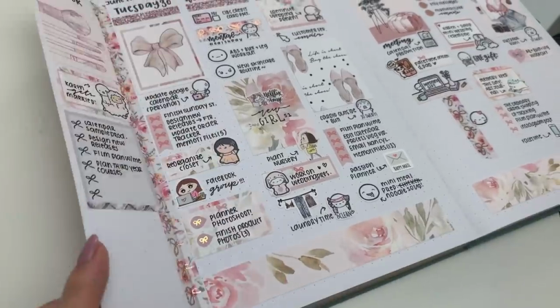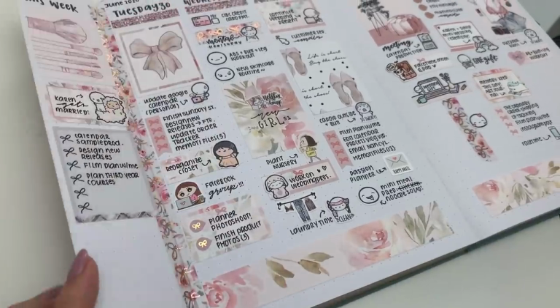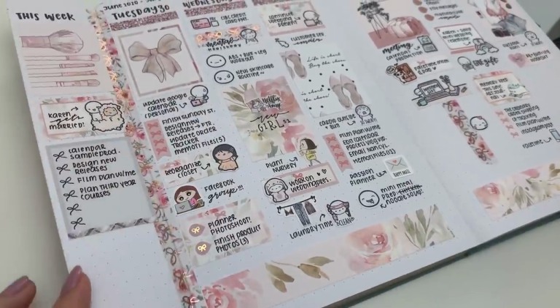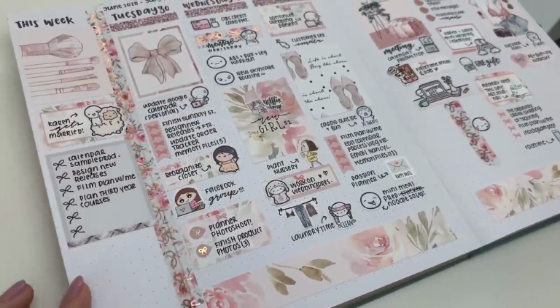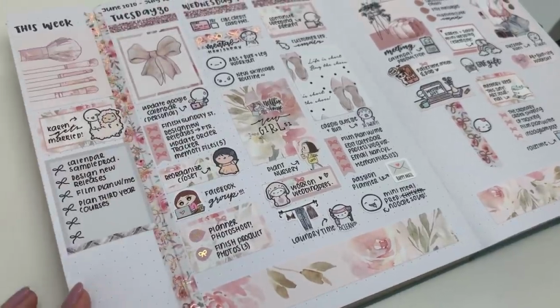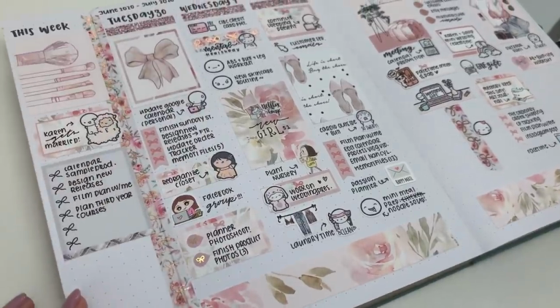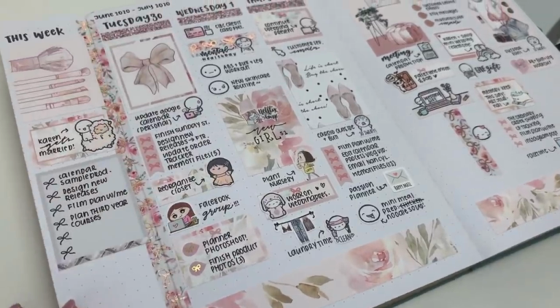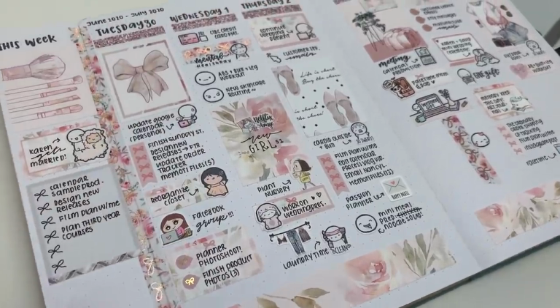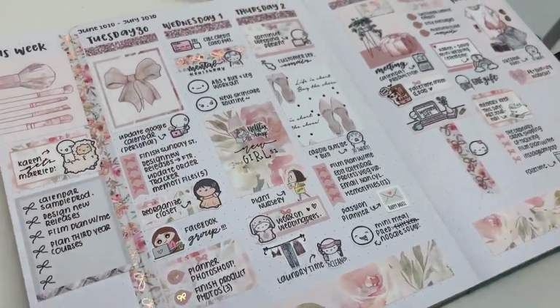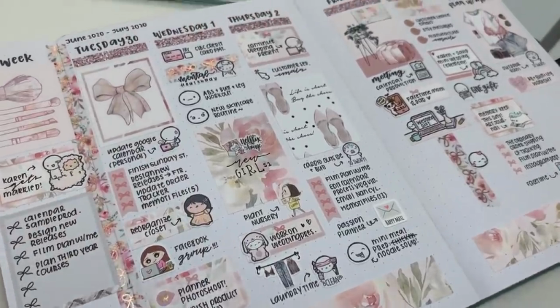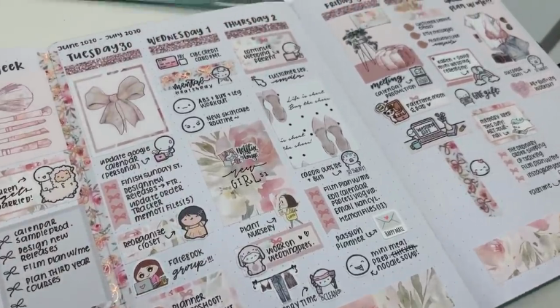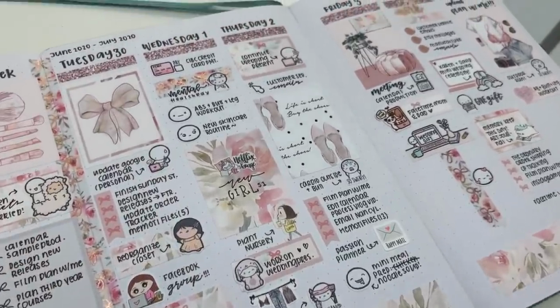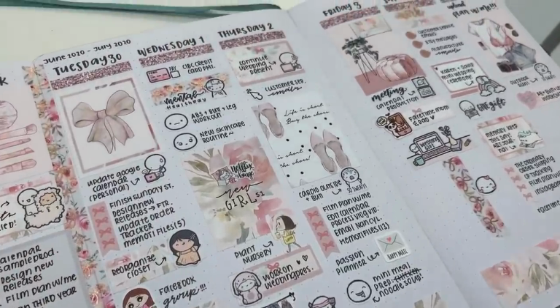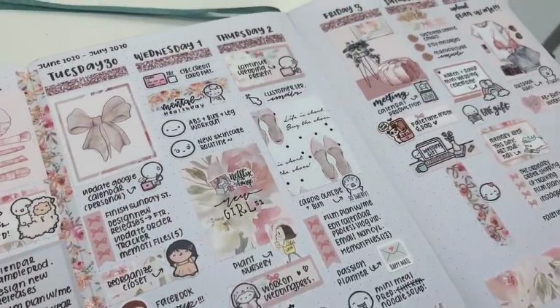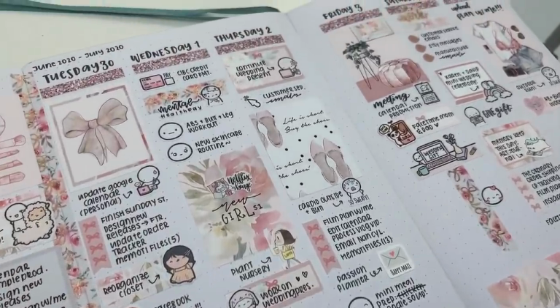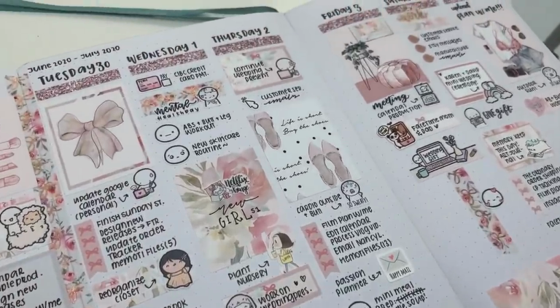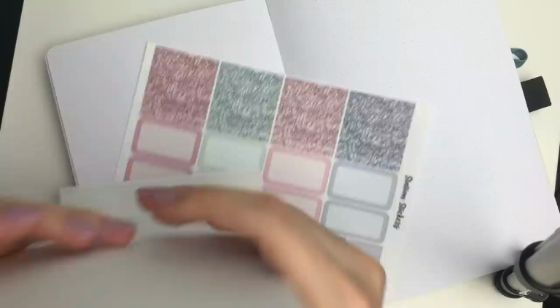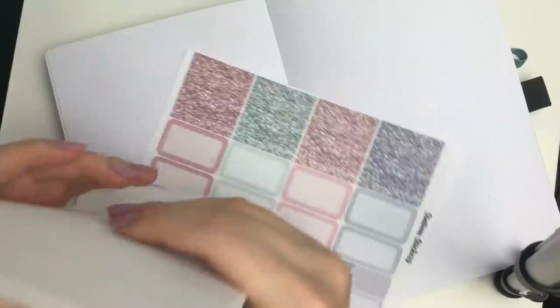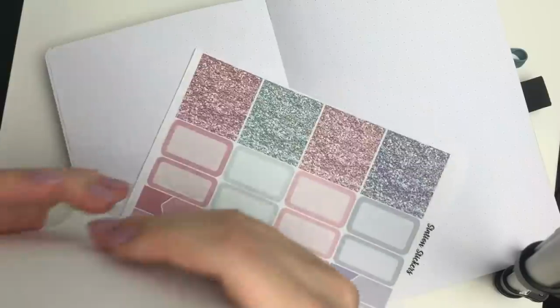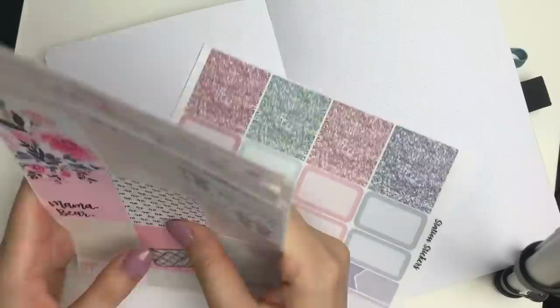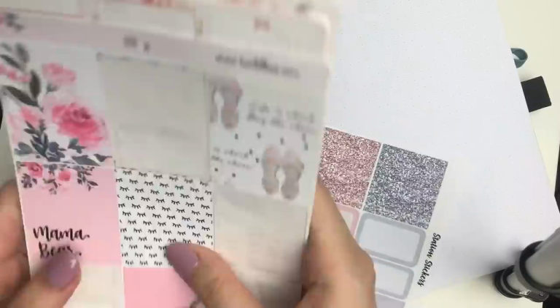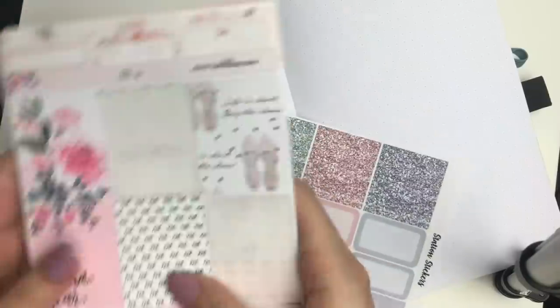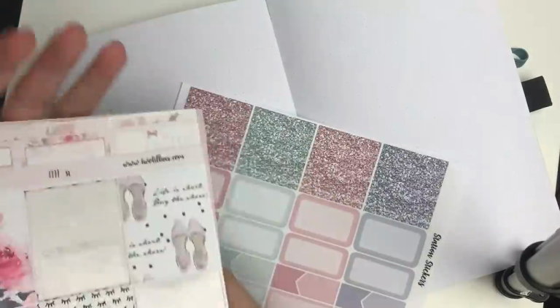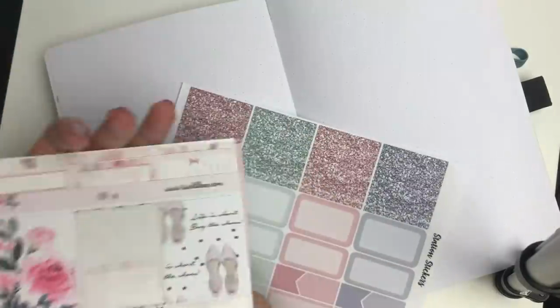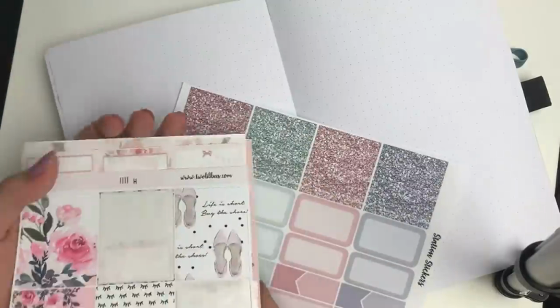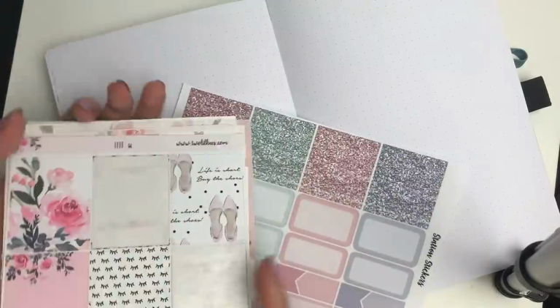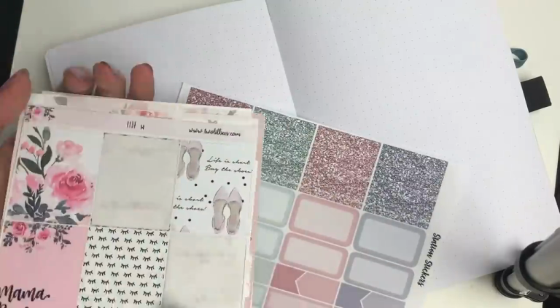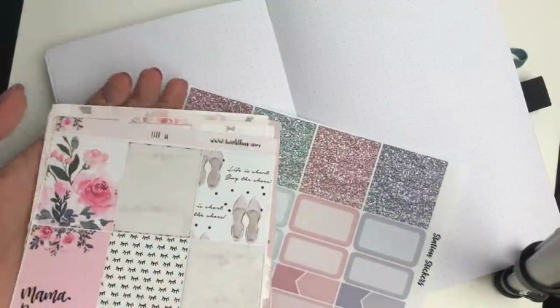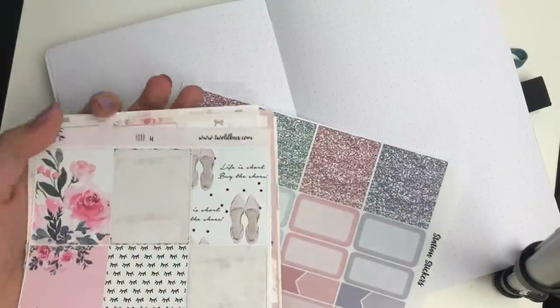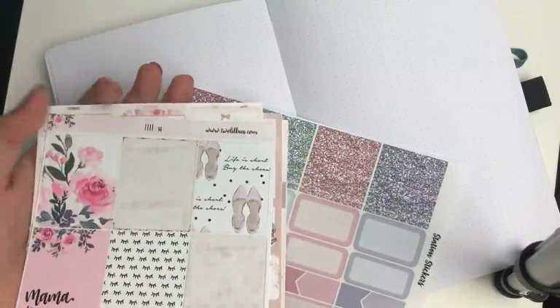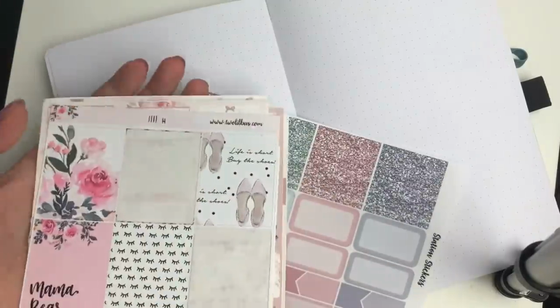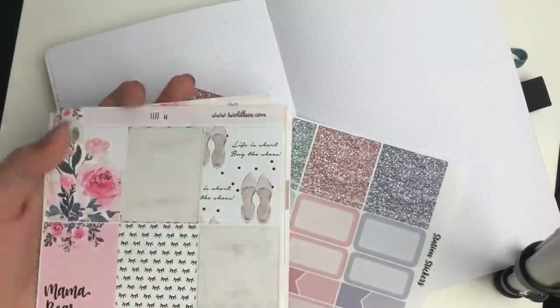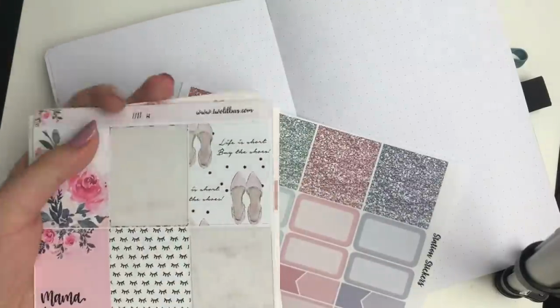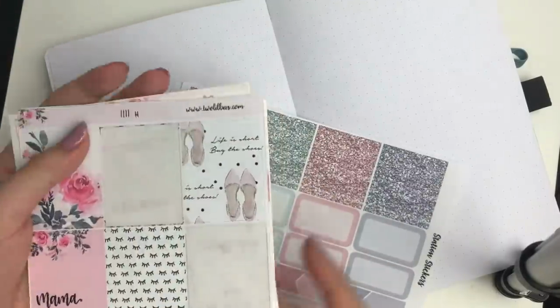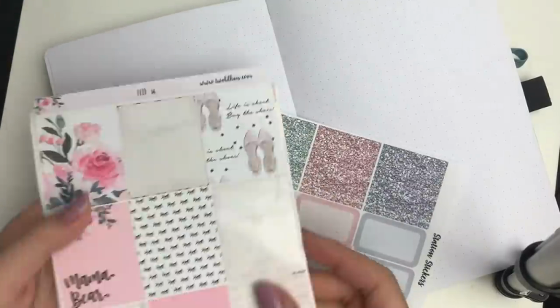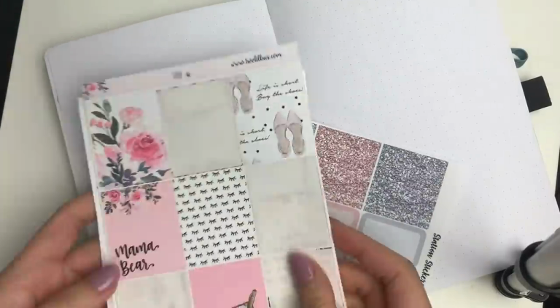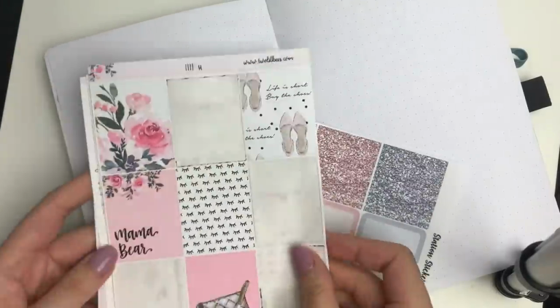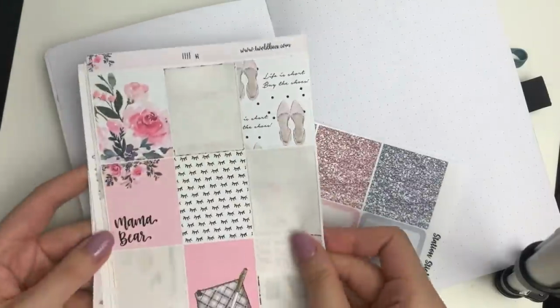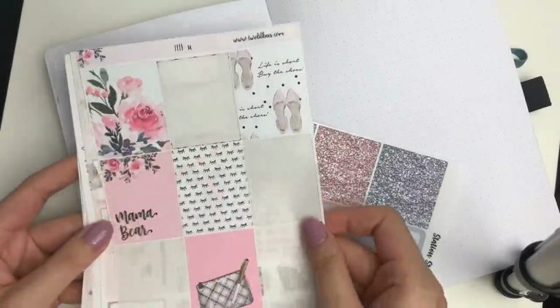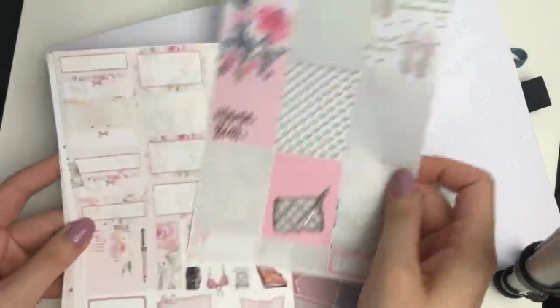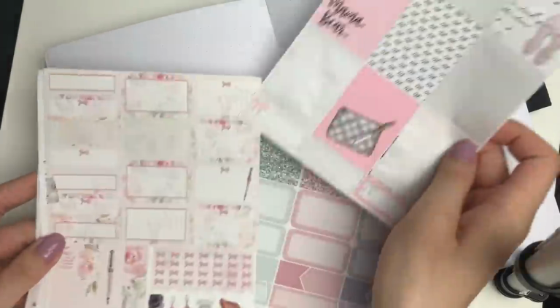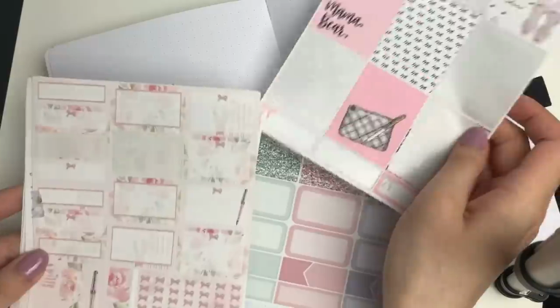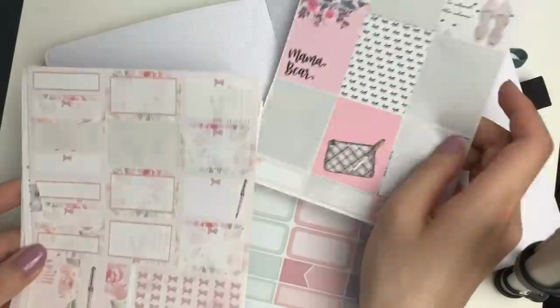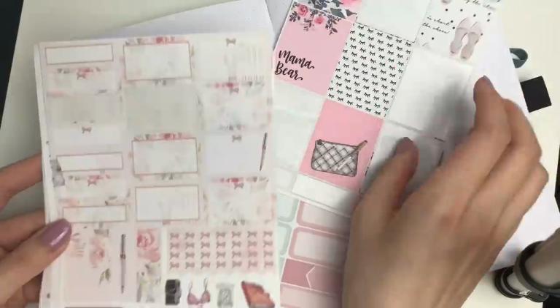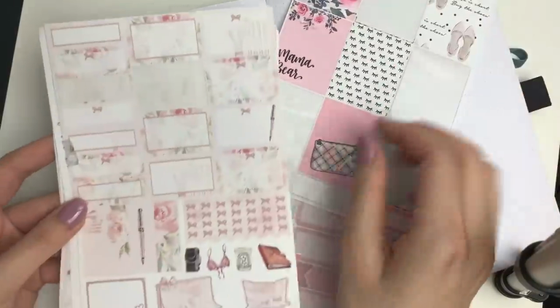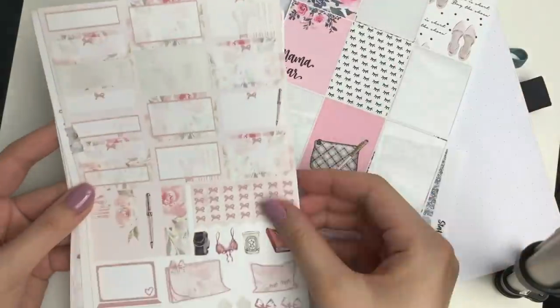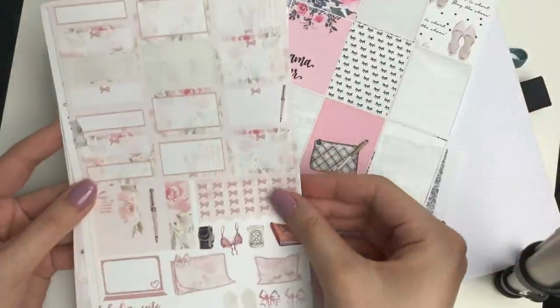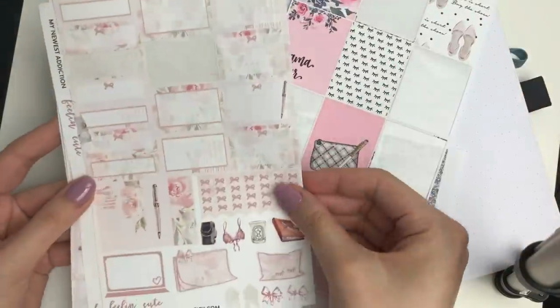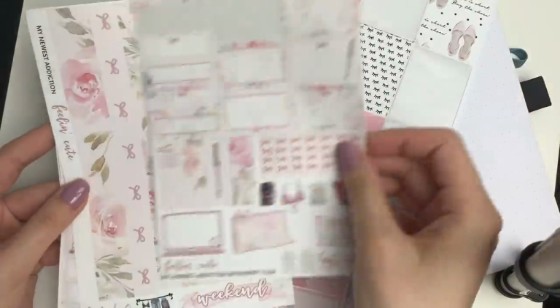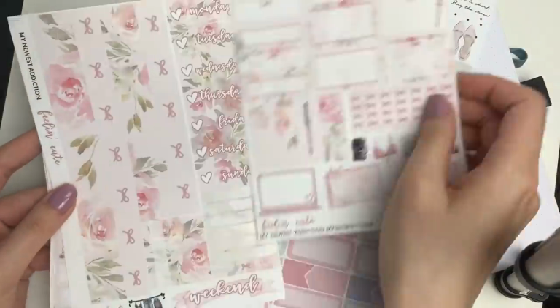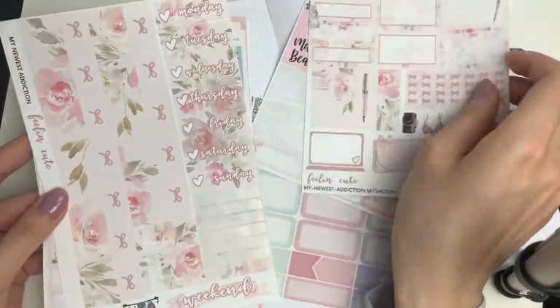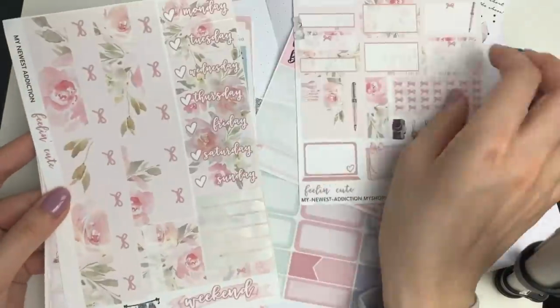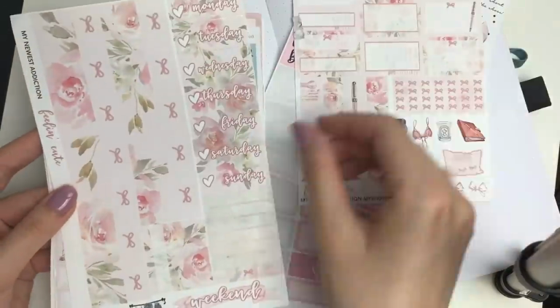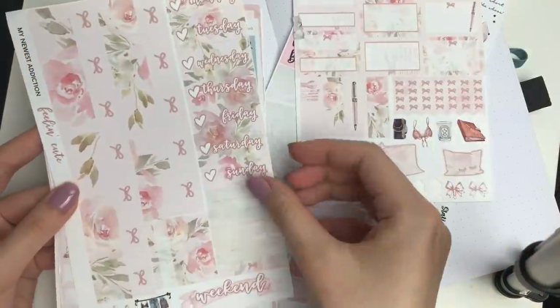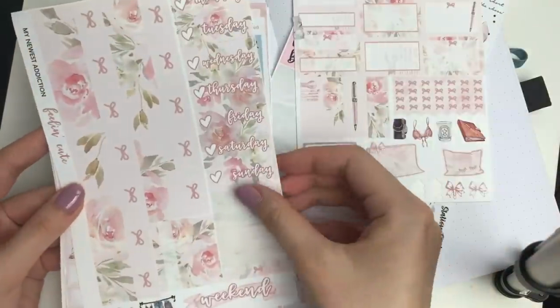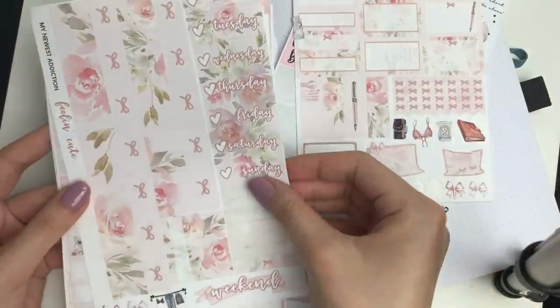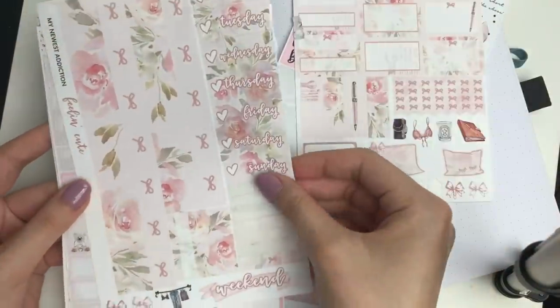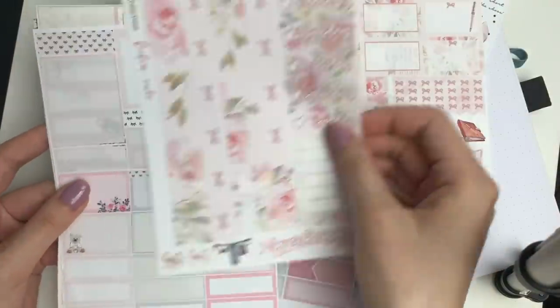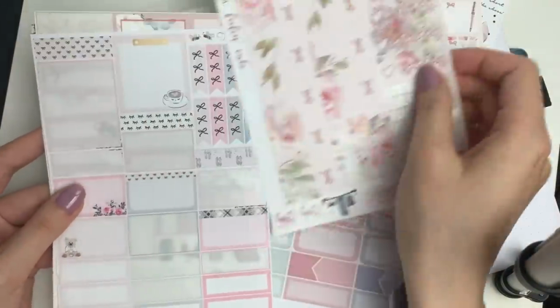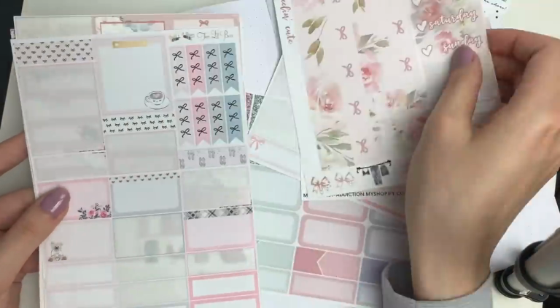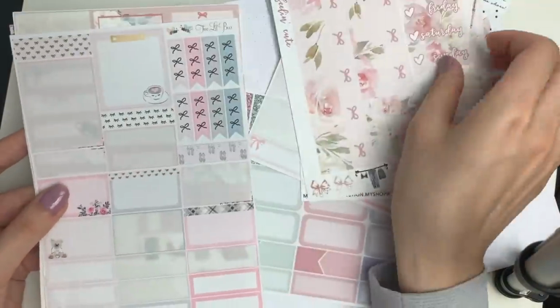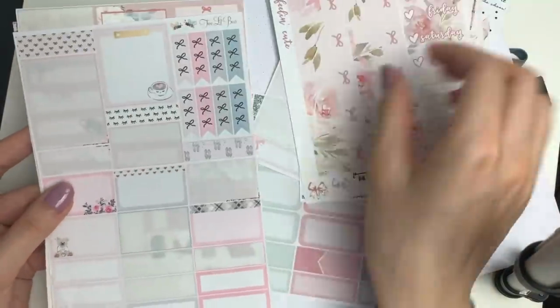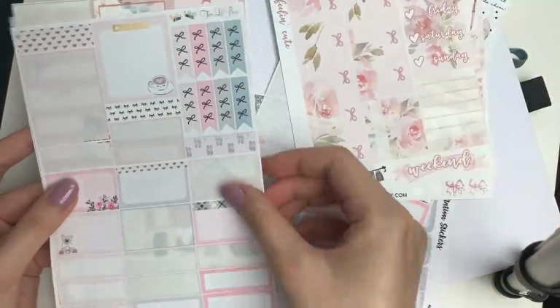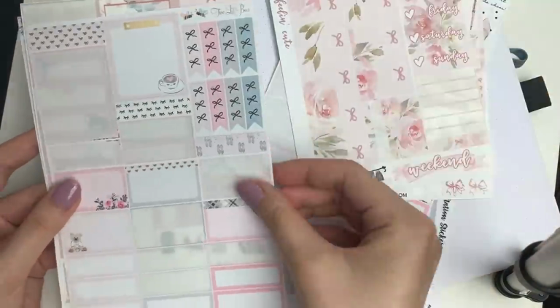Hi everyone, I hope you're doing well. As you can see, I am trying something a little bit new in my bullet journal today.